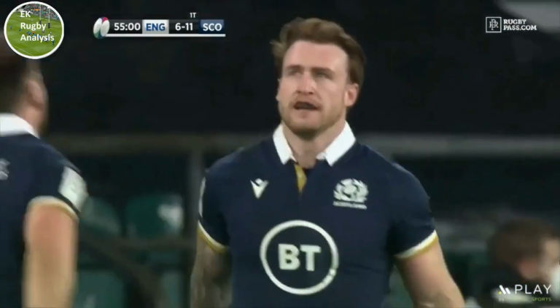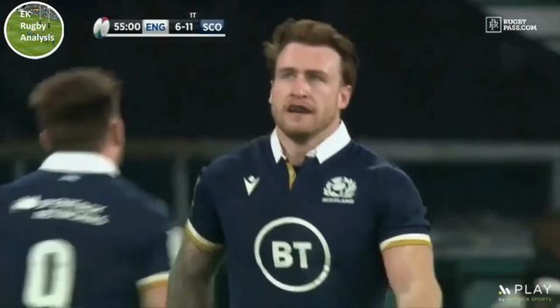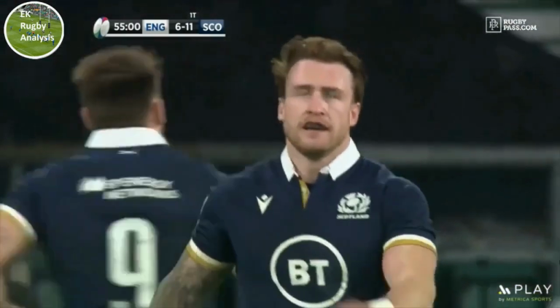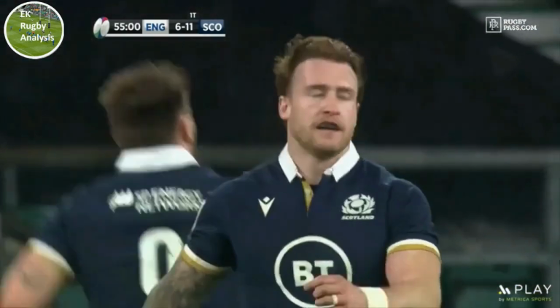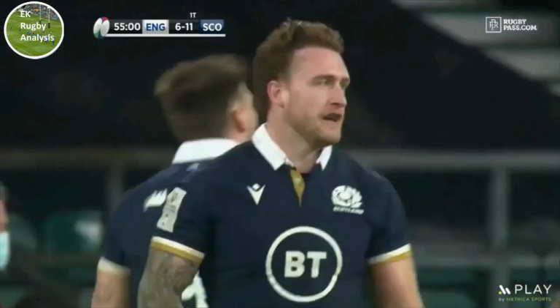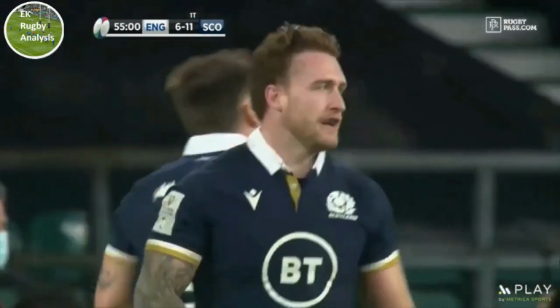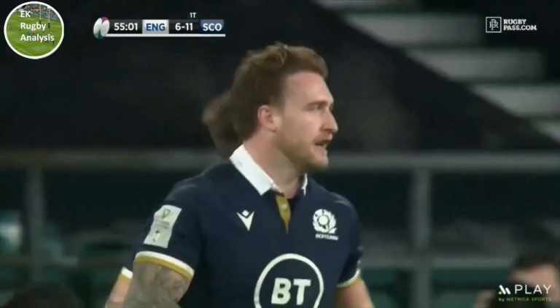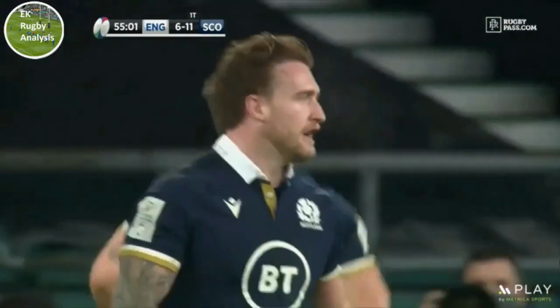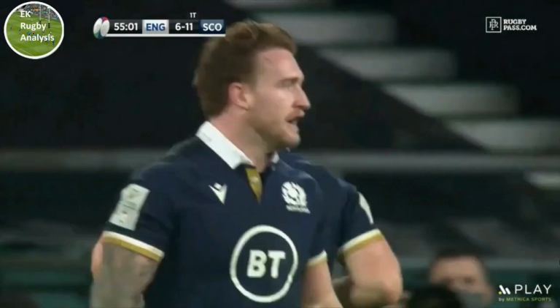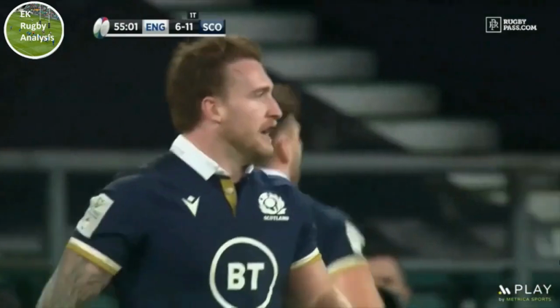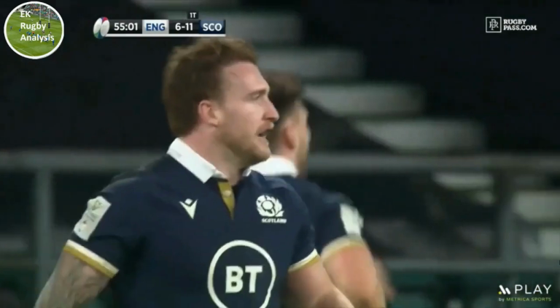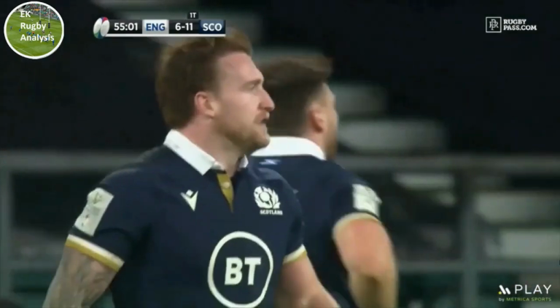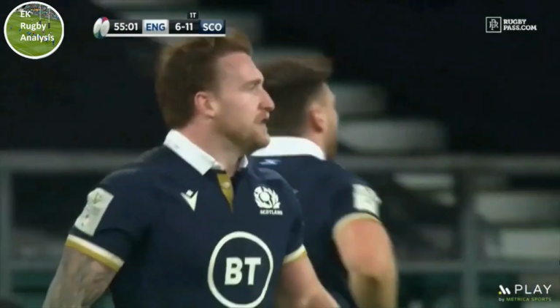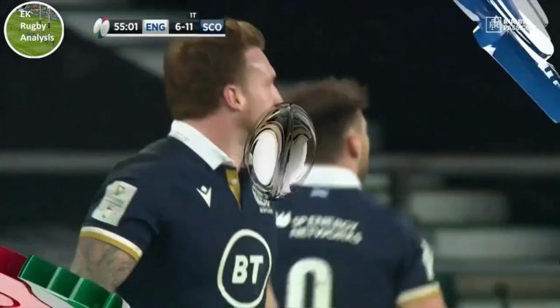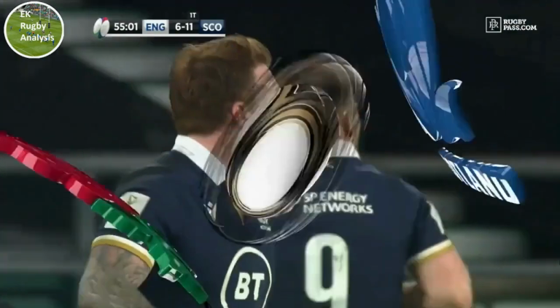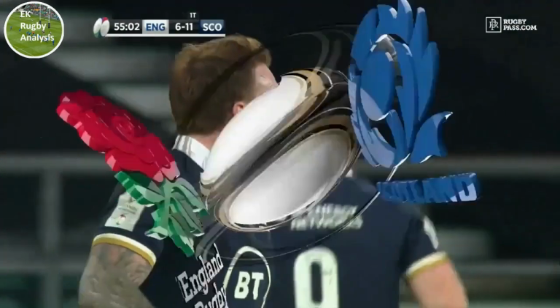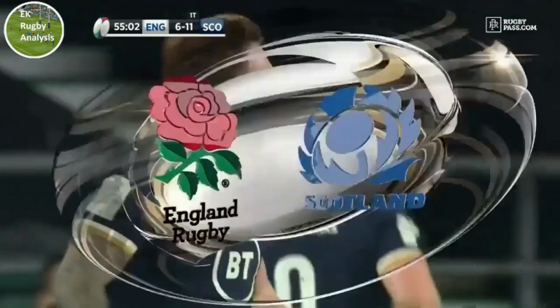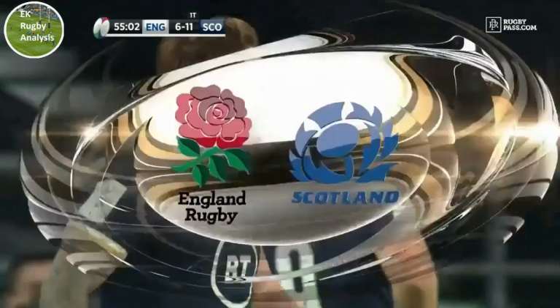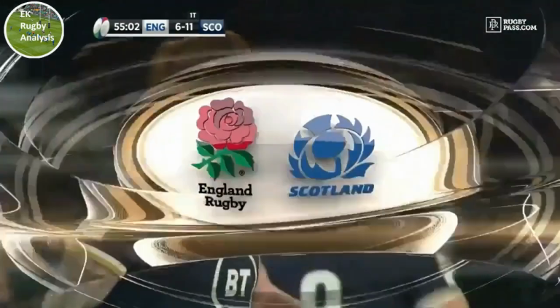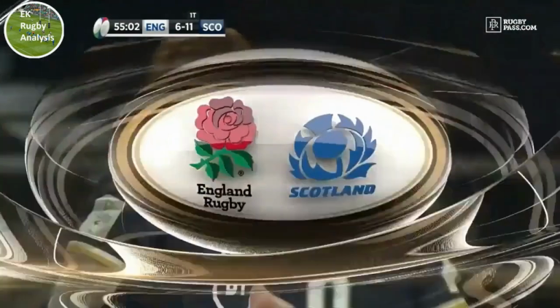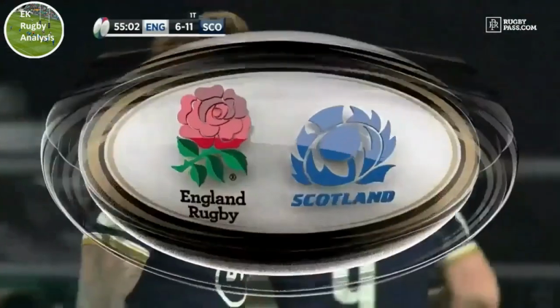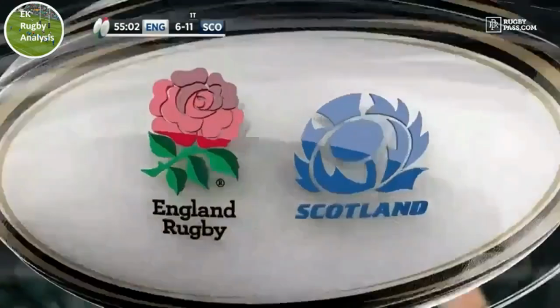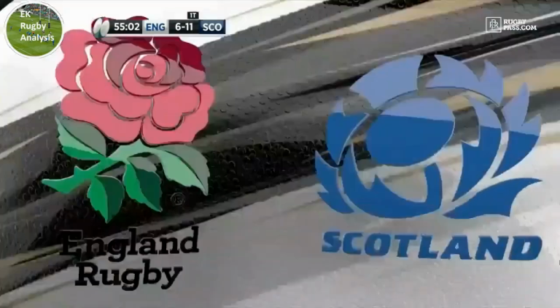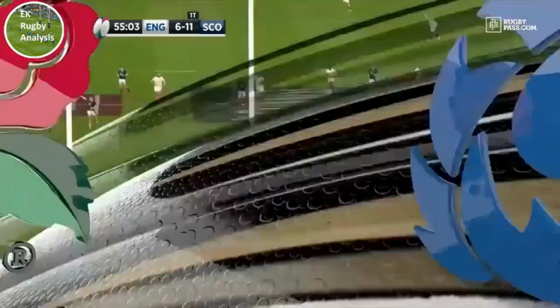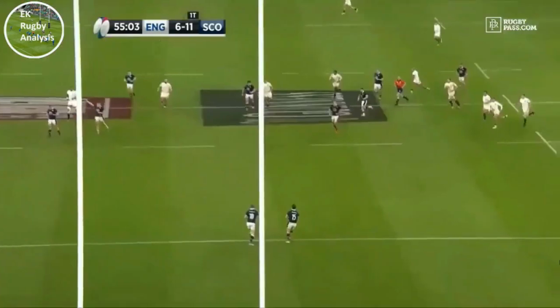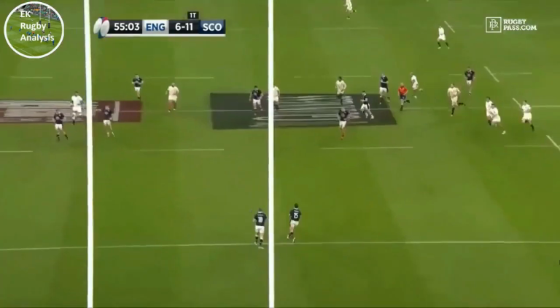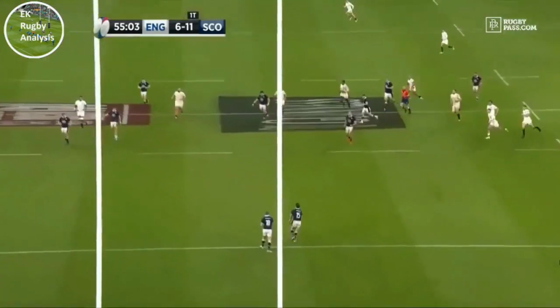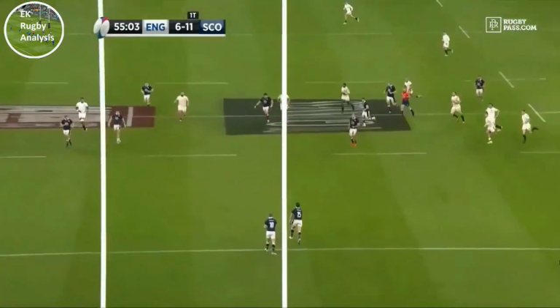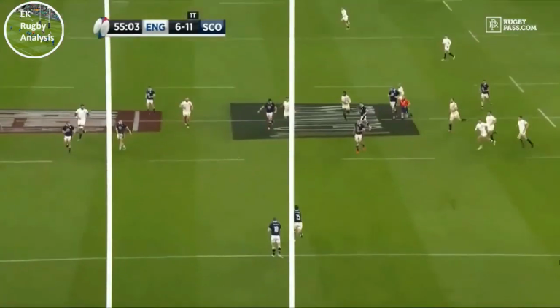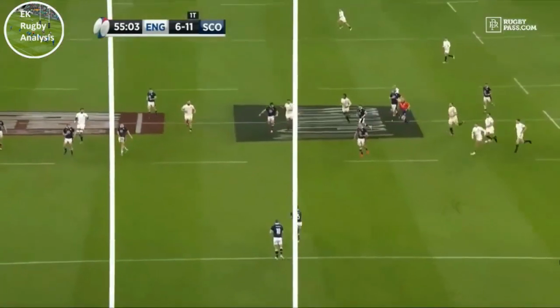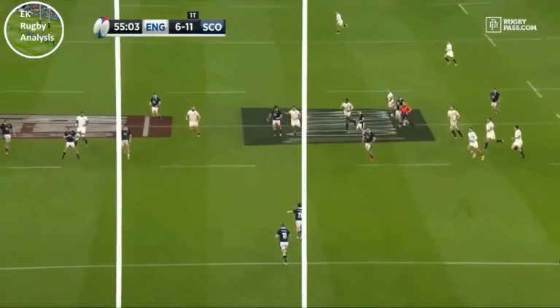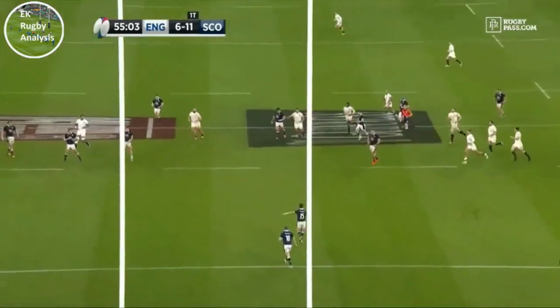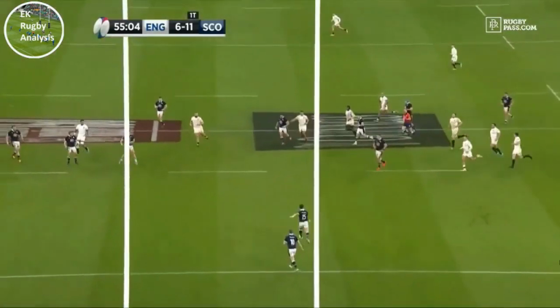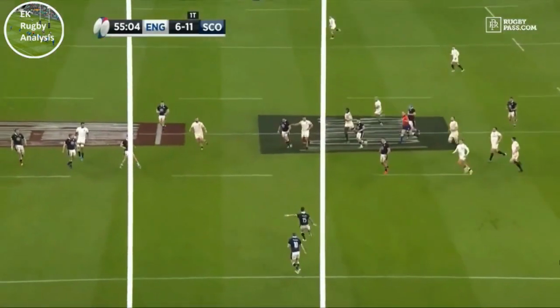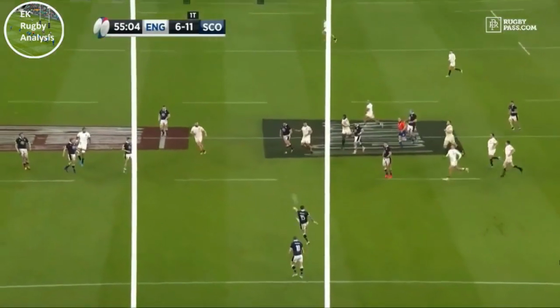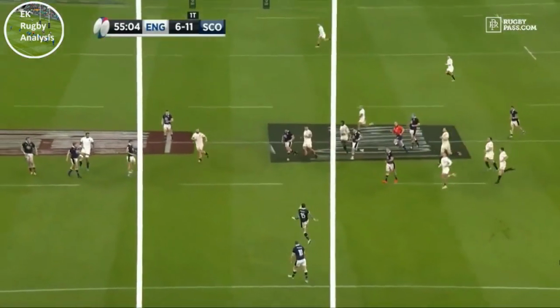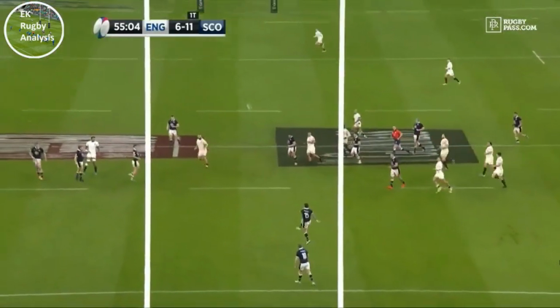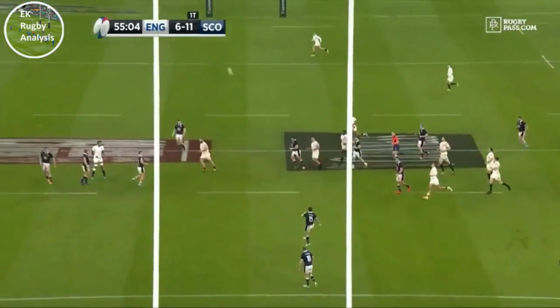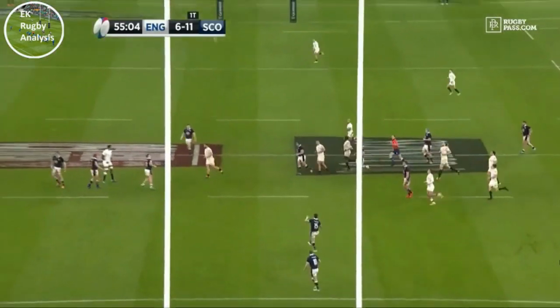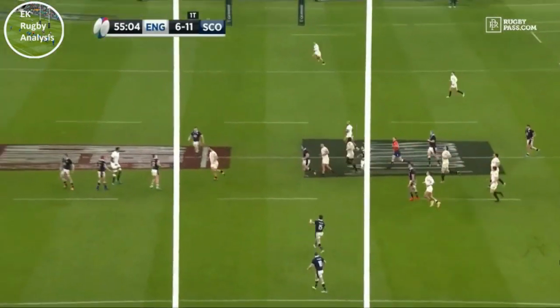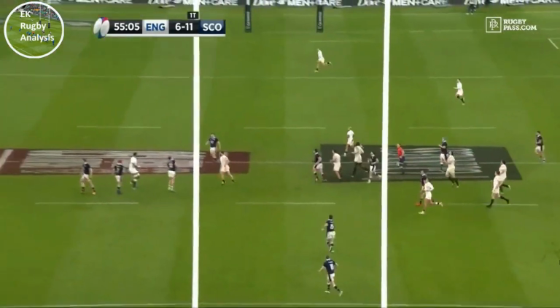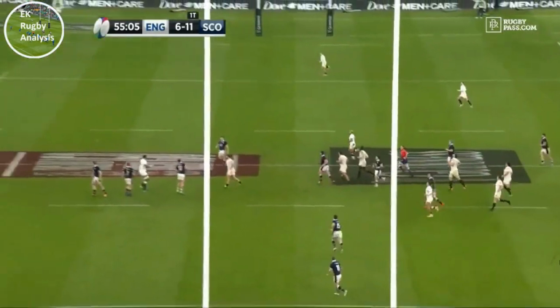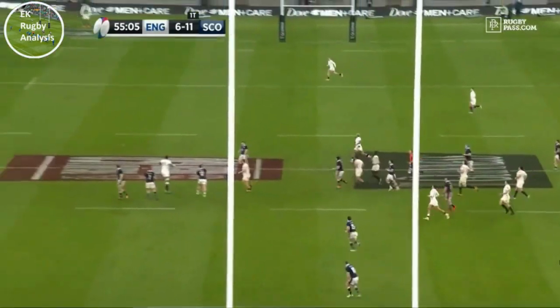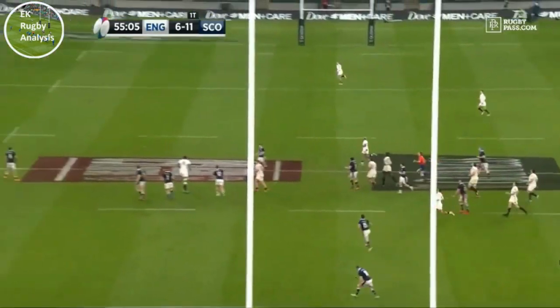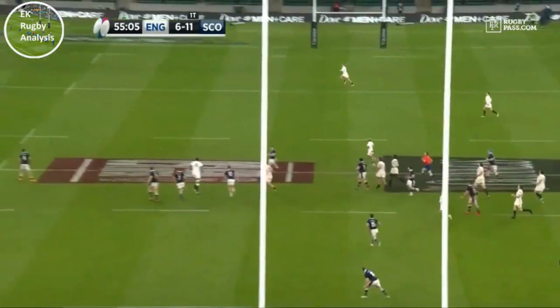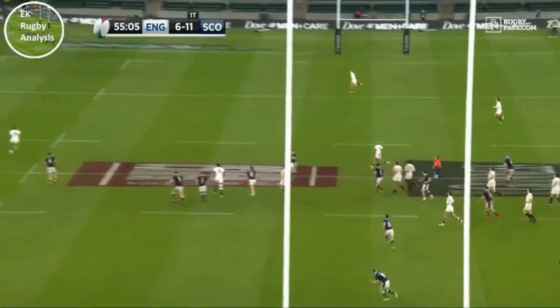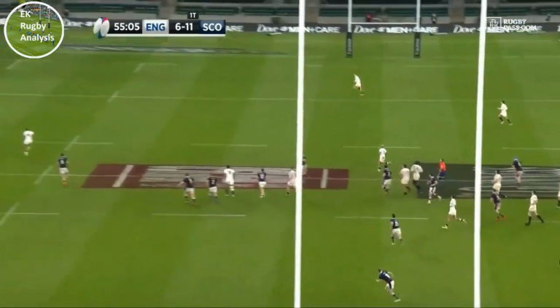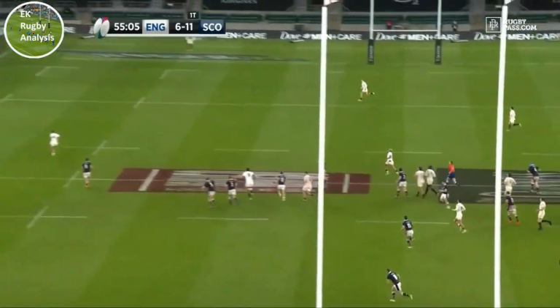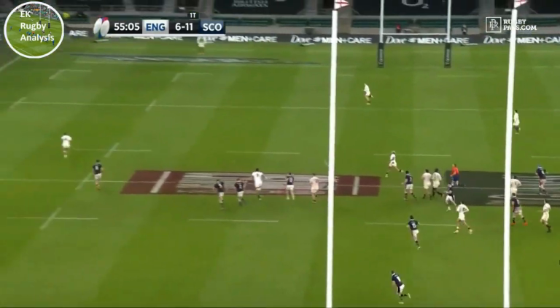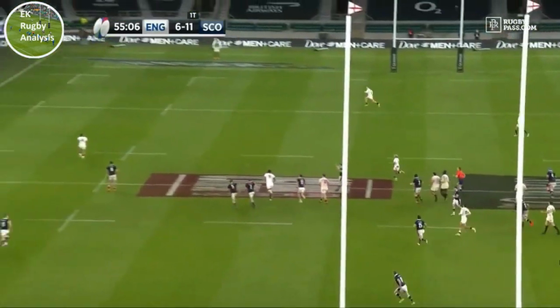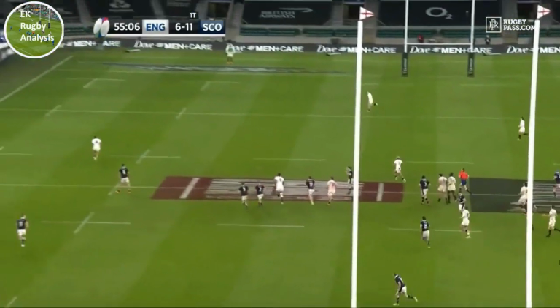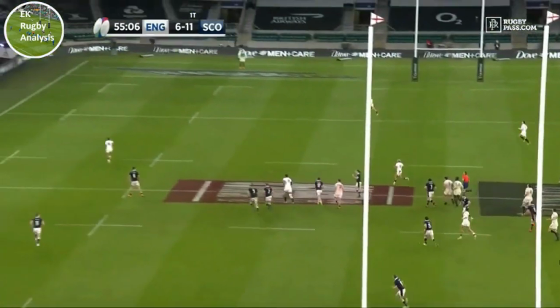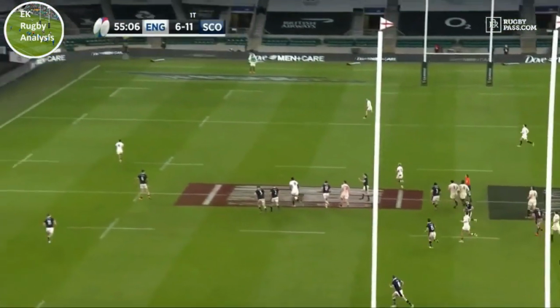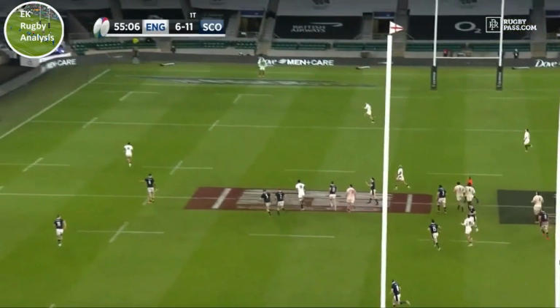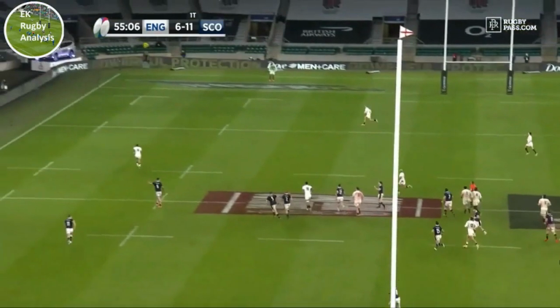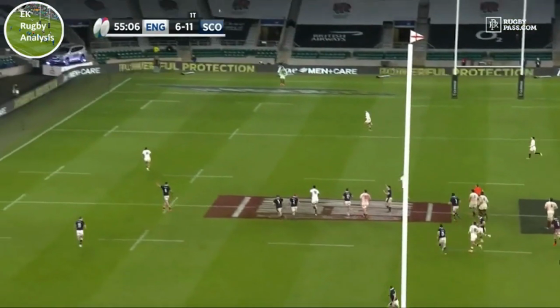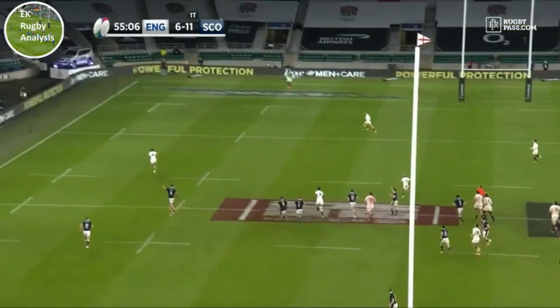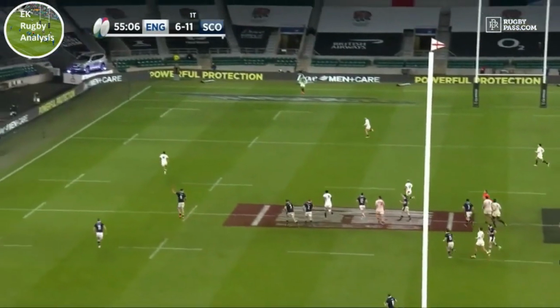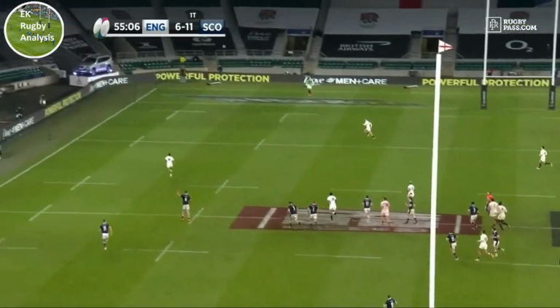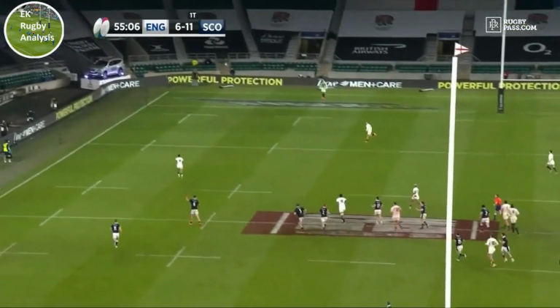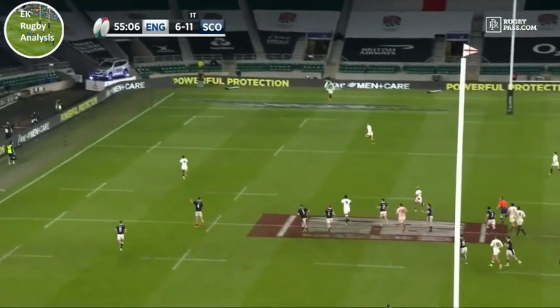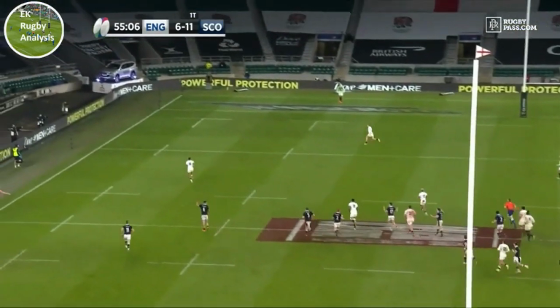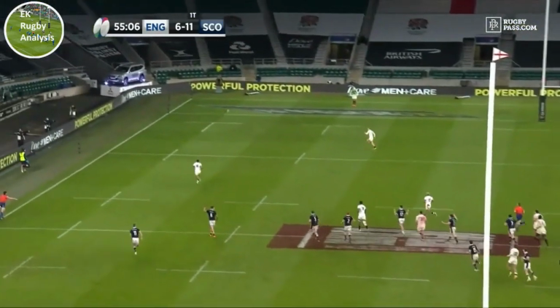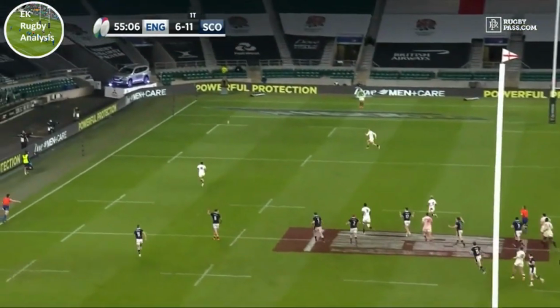Thanks very much for watching — hopefully this video inspires you to get outside and try to spiral it like Stuart Hogg.